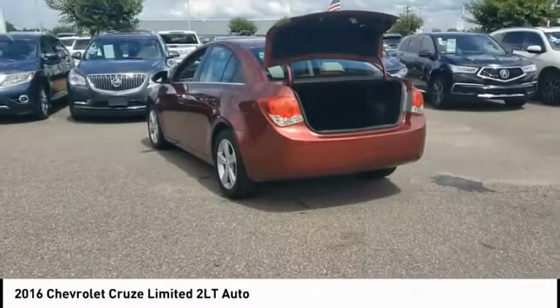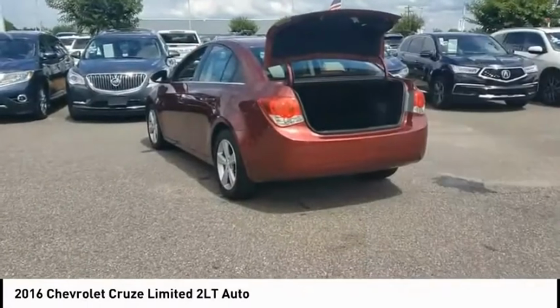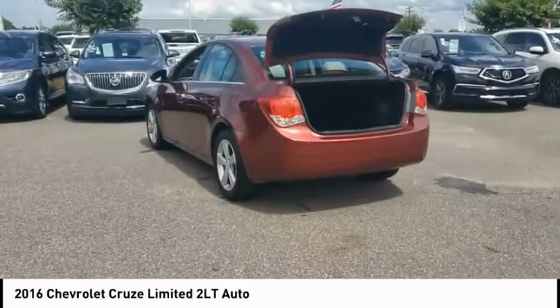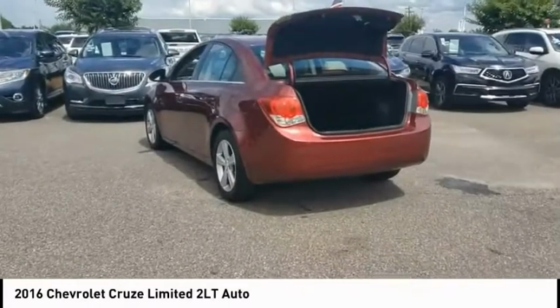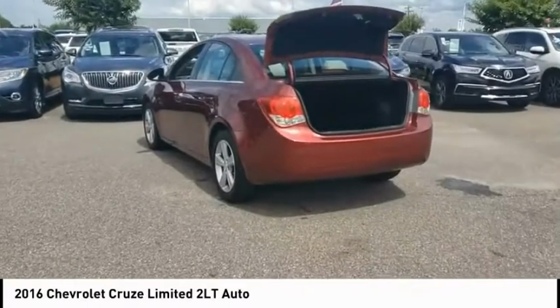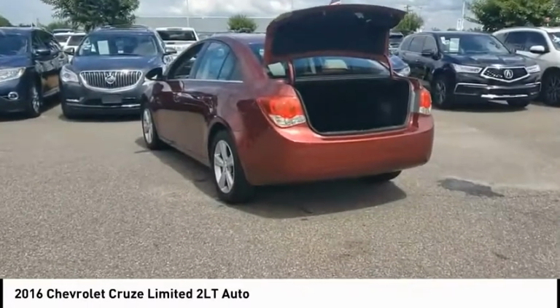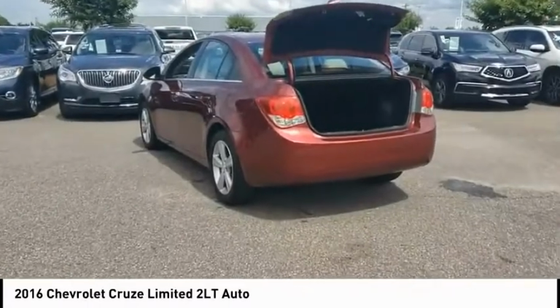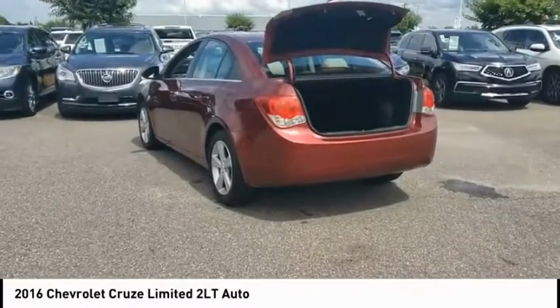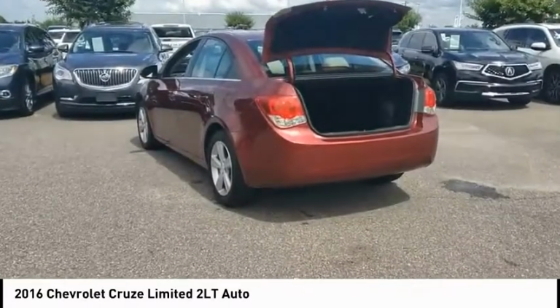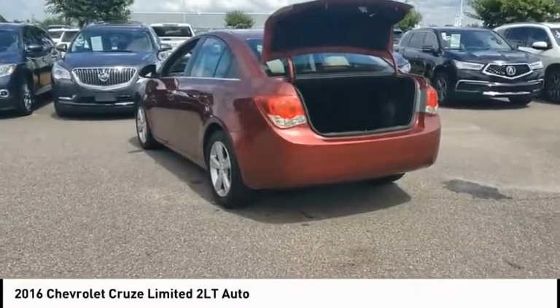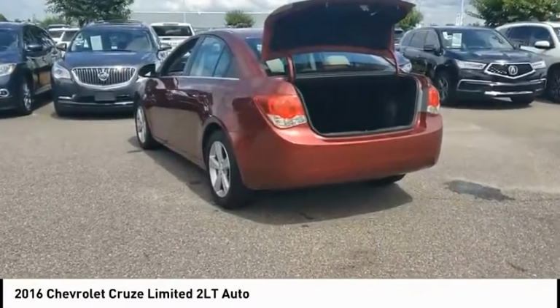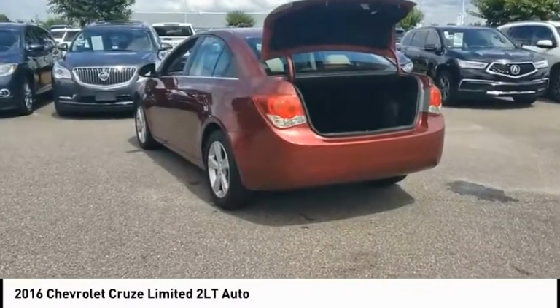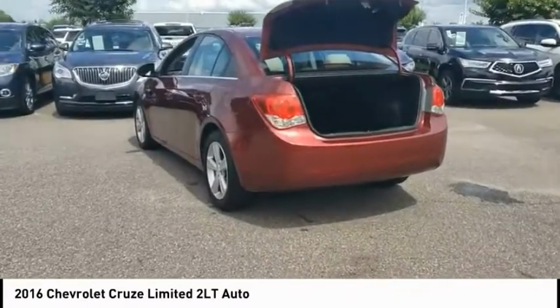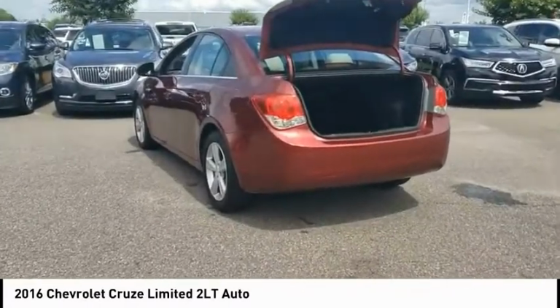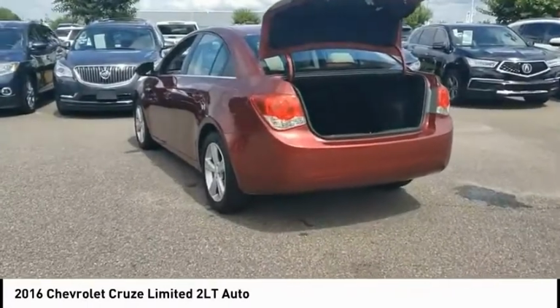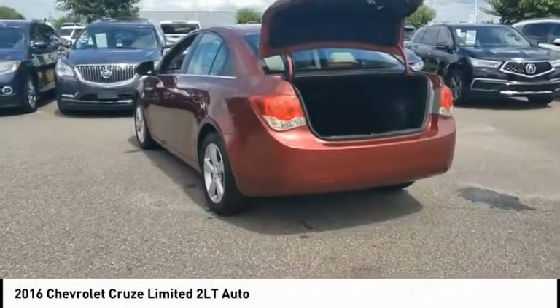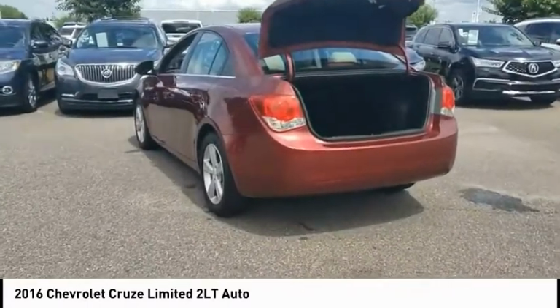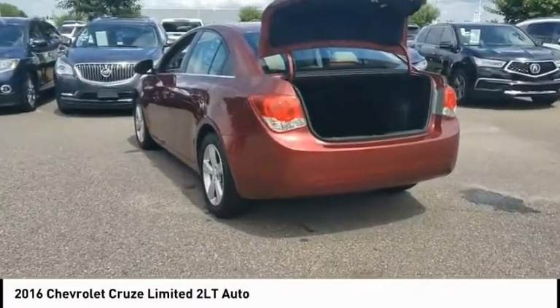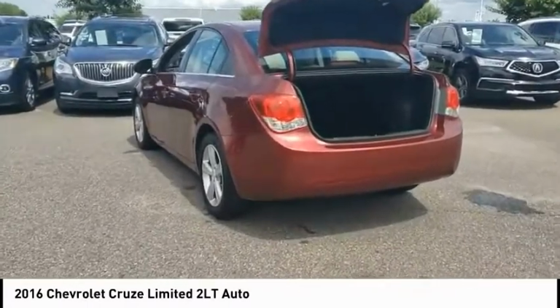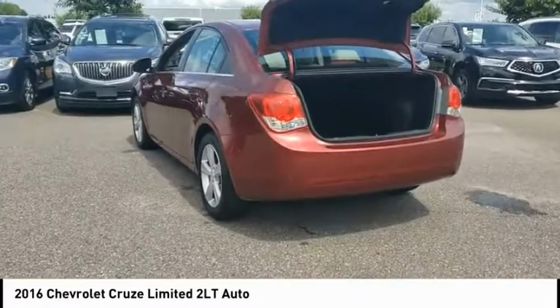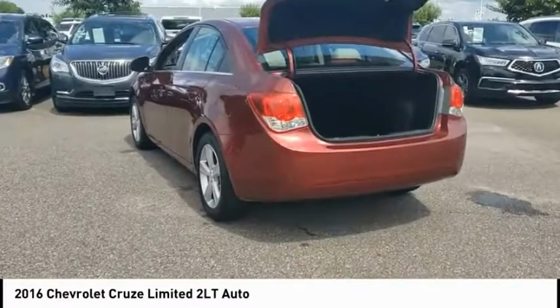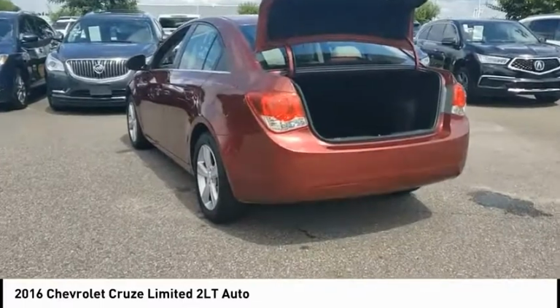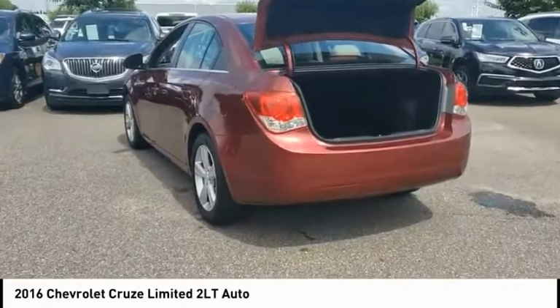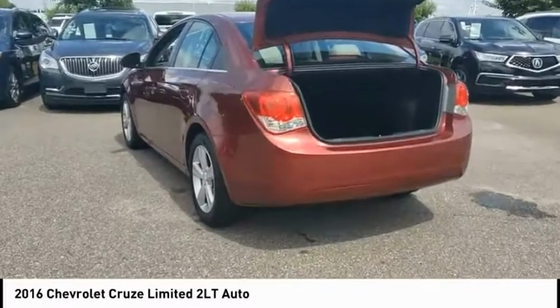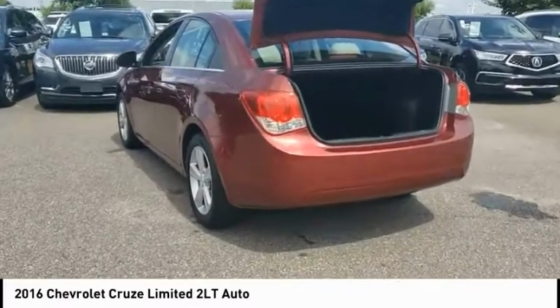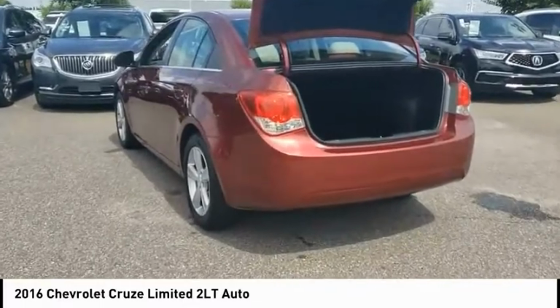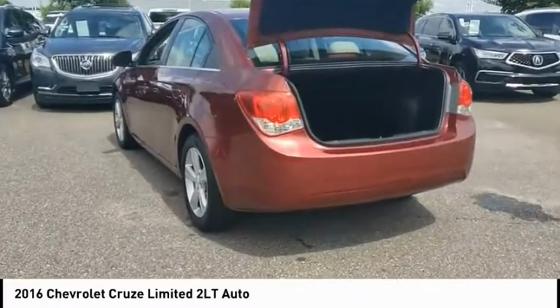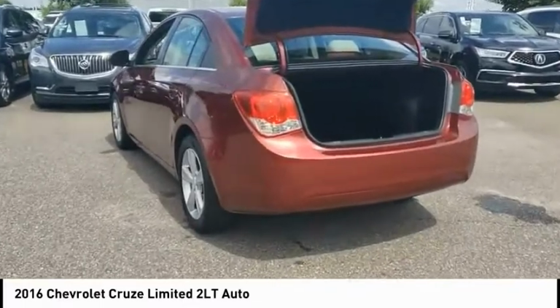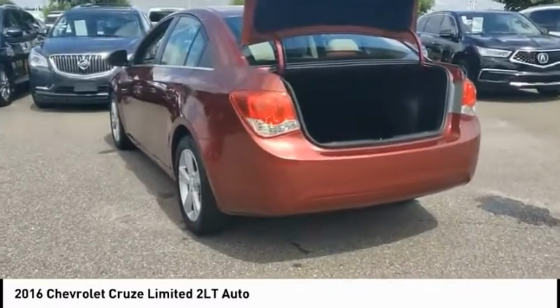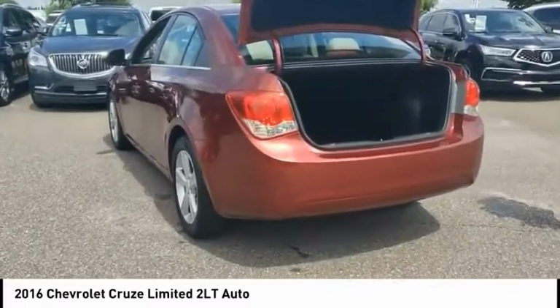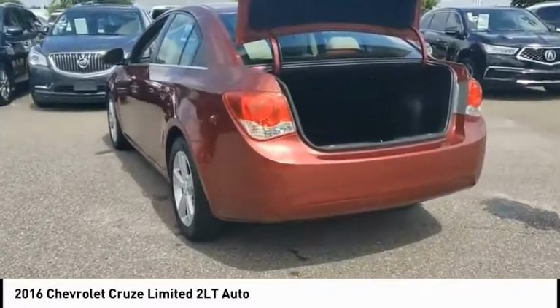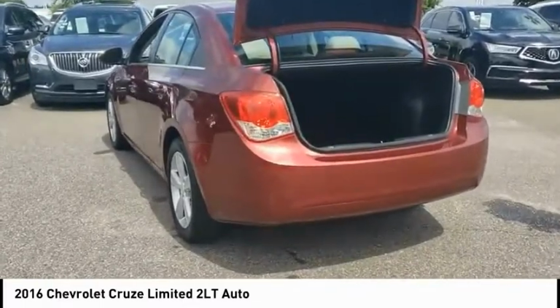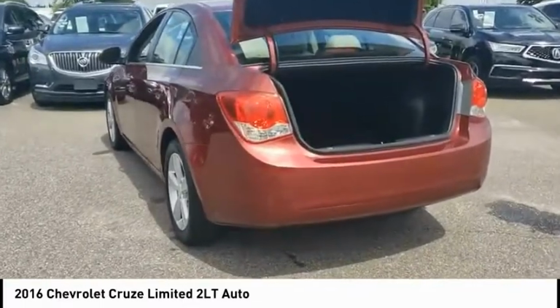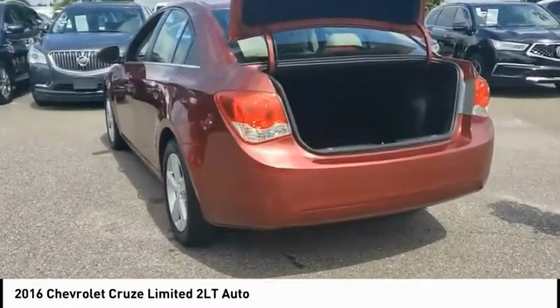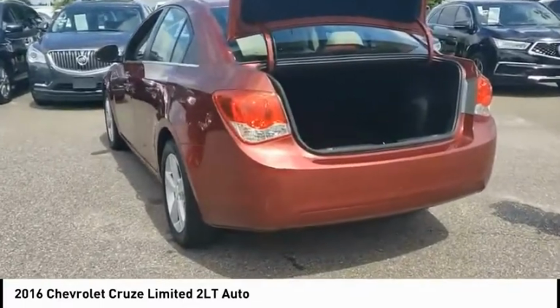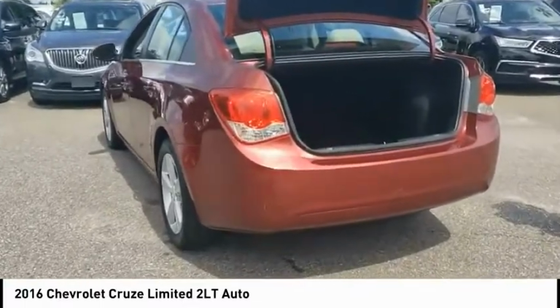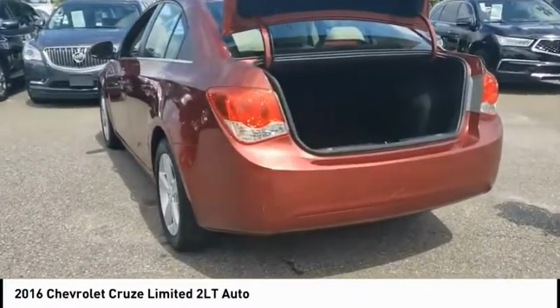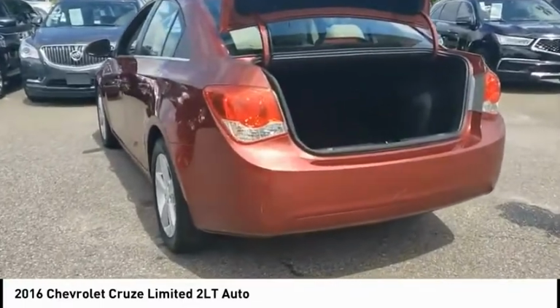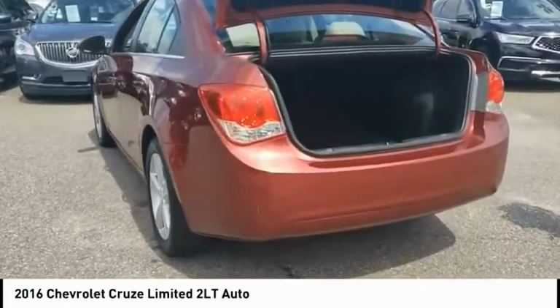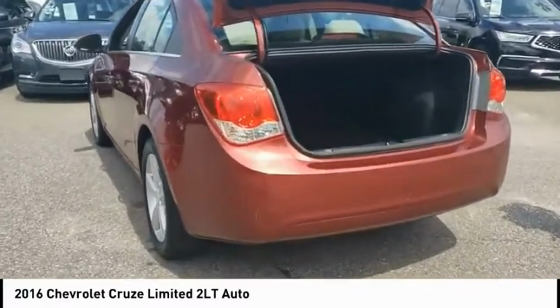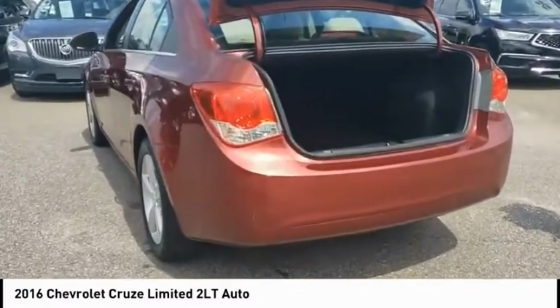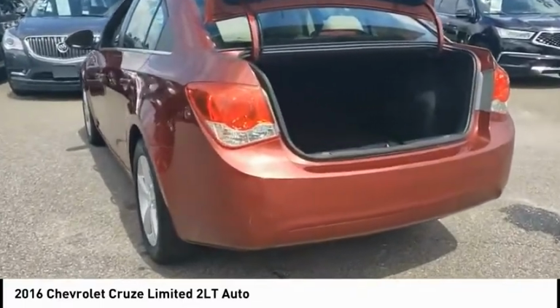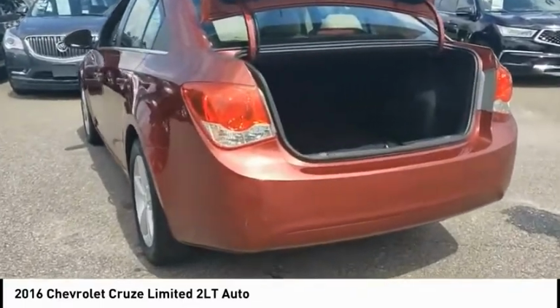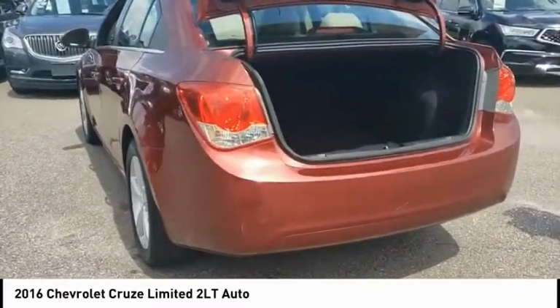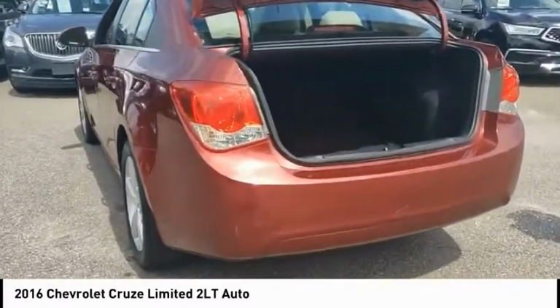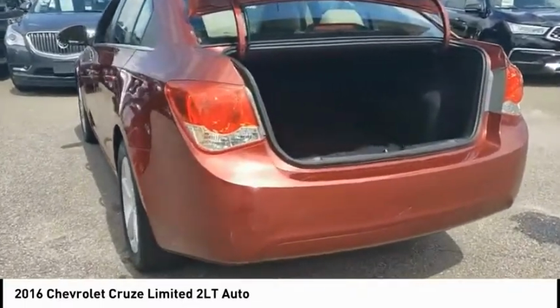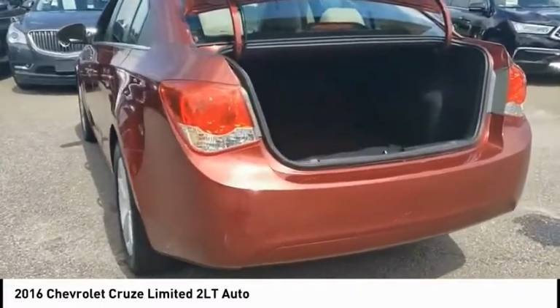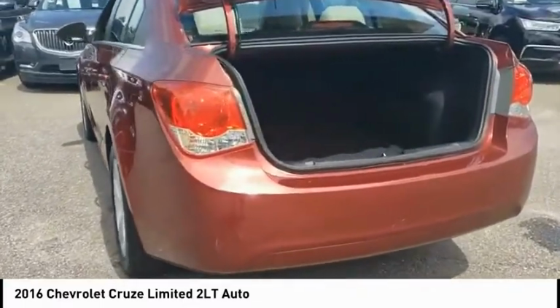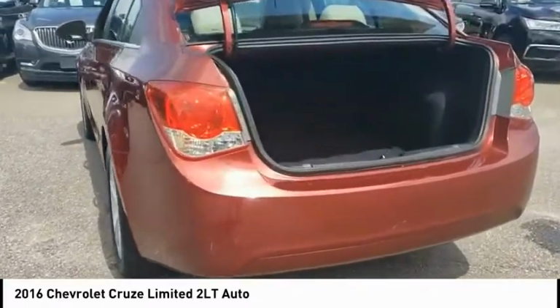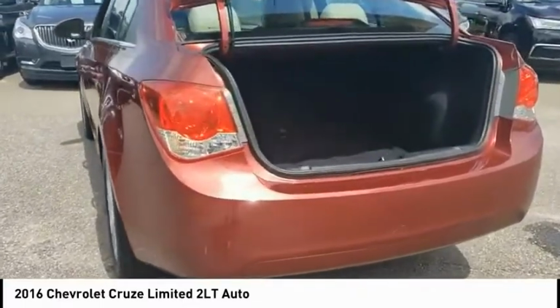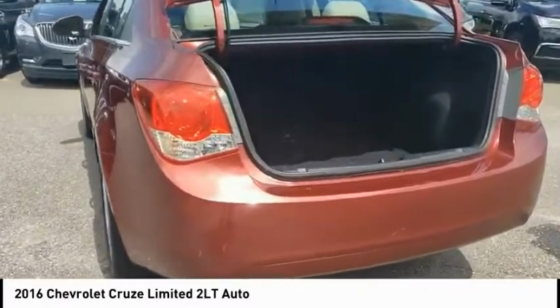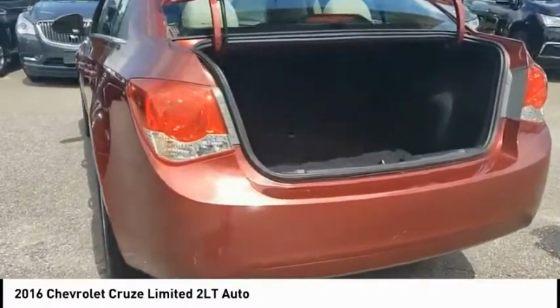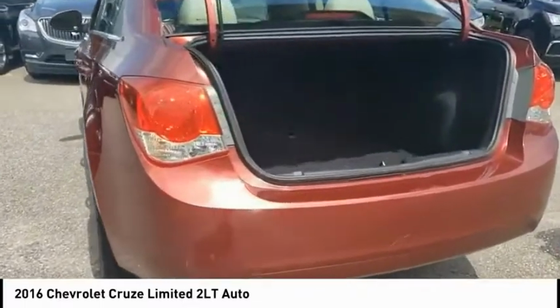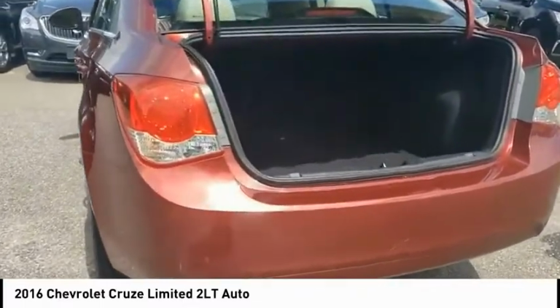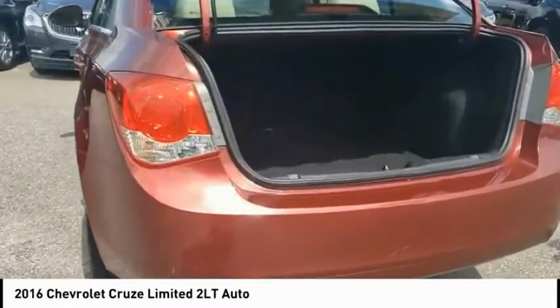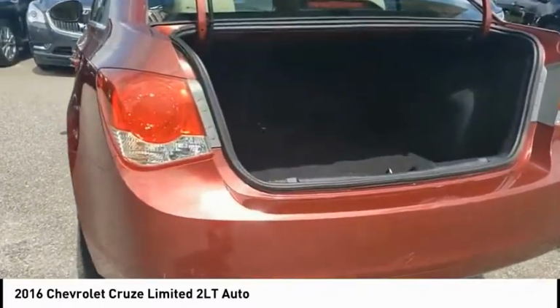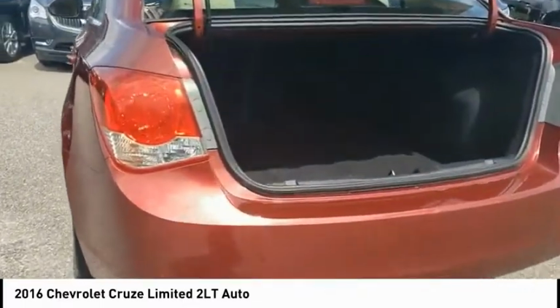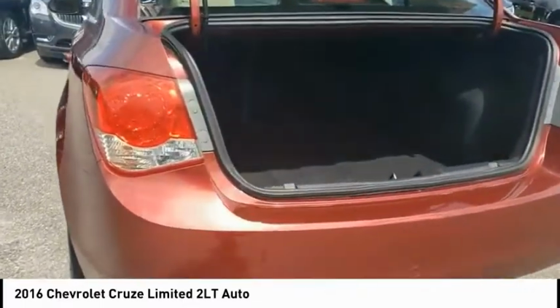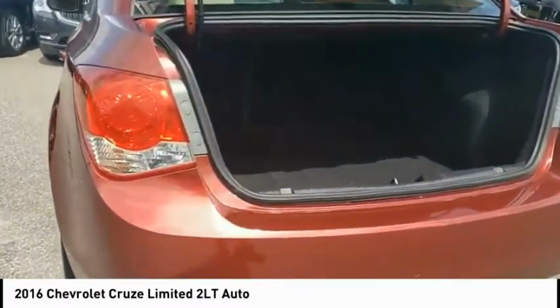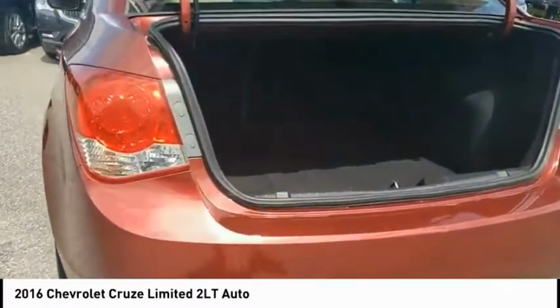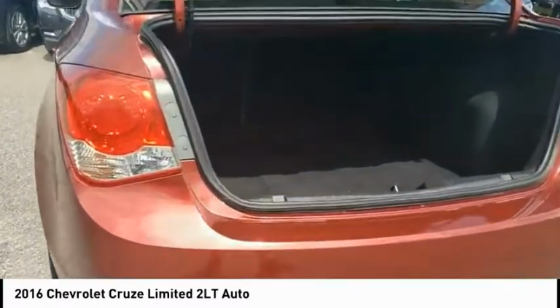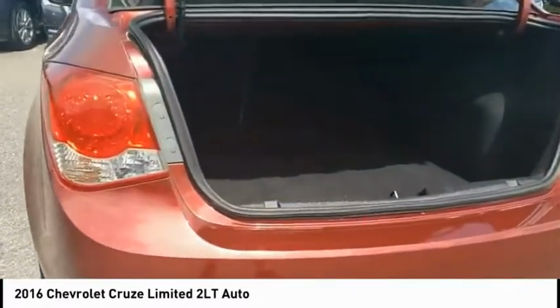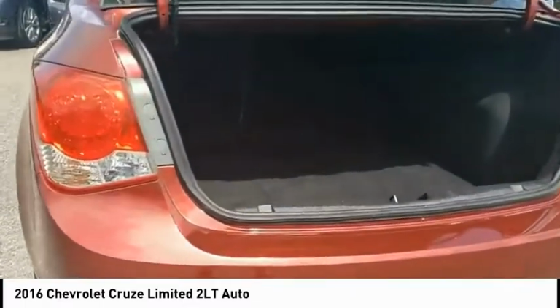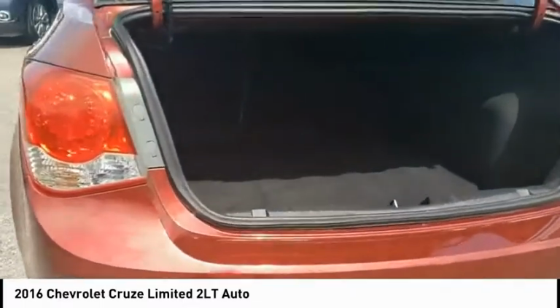Electronic messaging assistance with voice recognition, cruise control, front and rear power outlets, child safety locks.